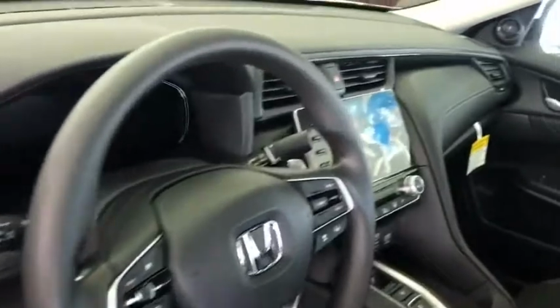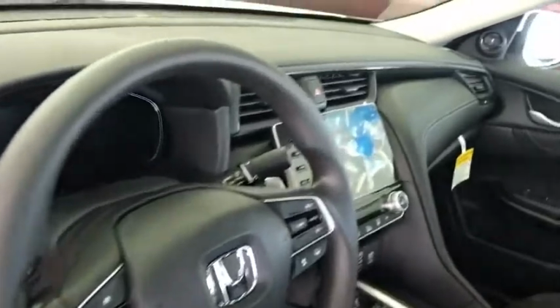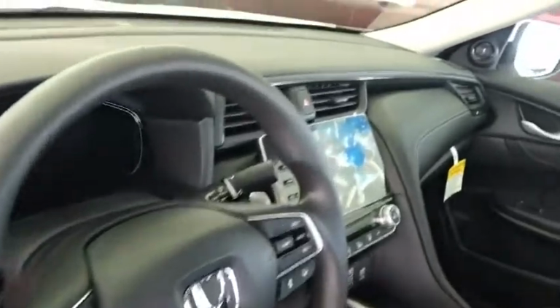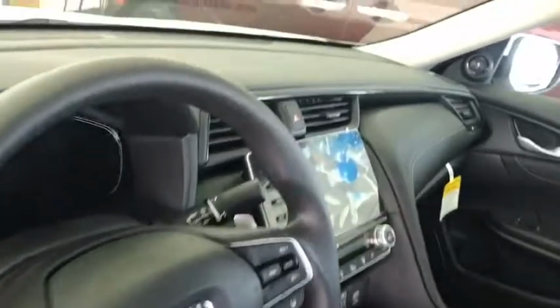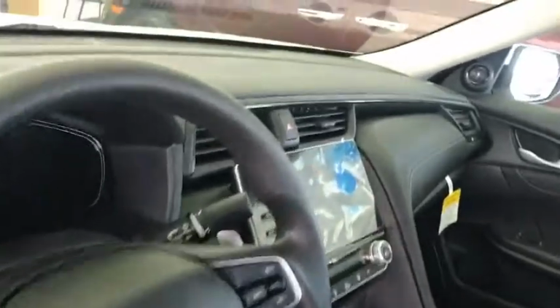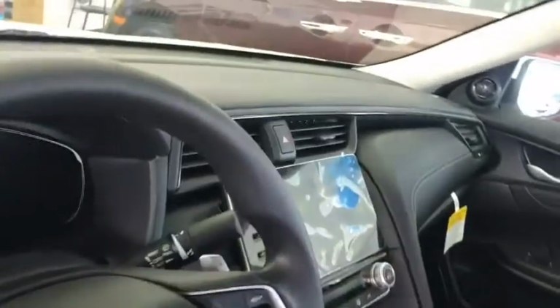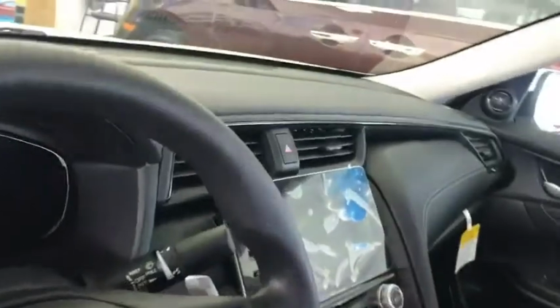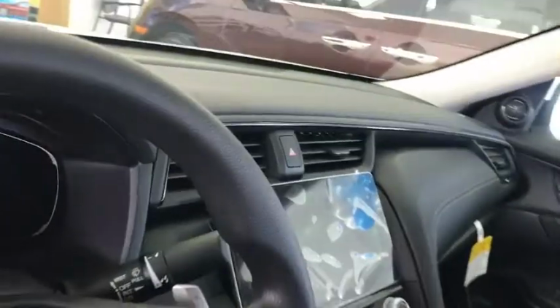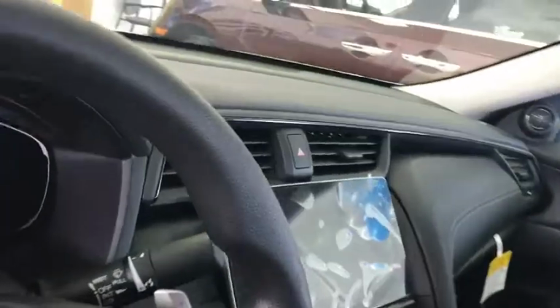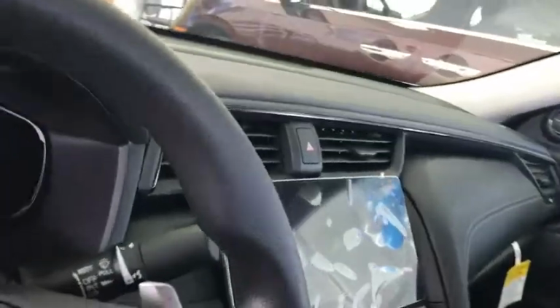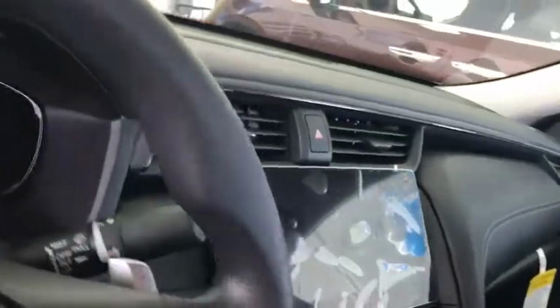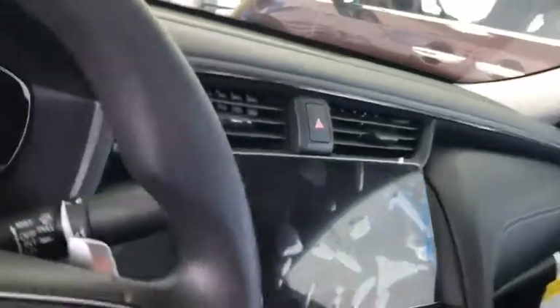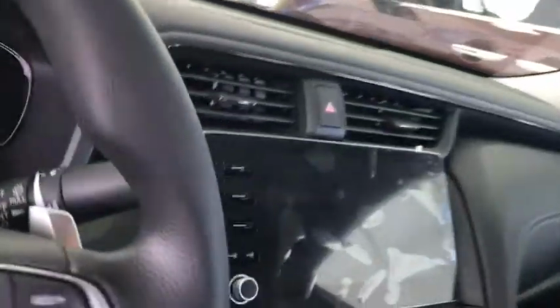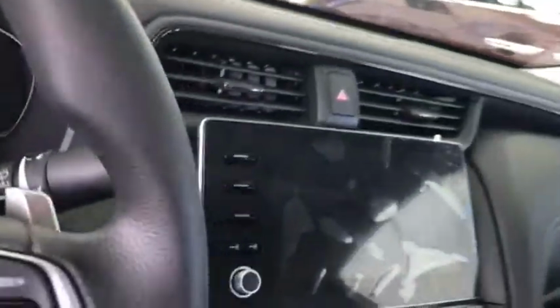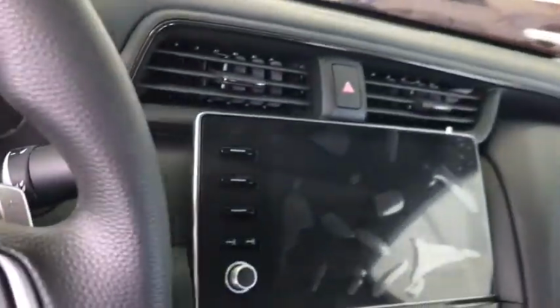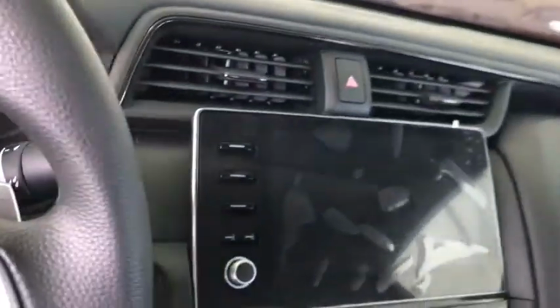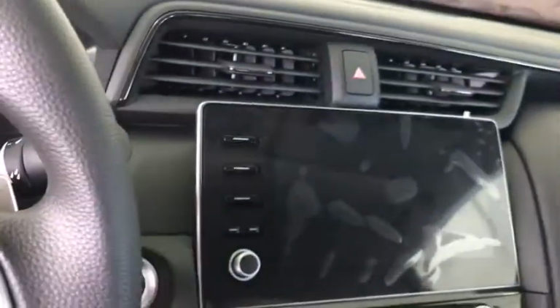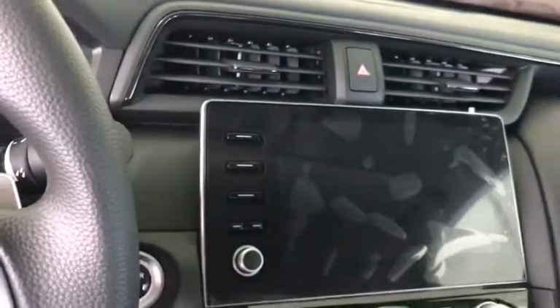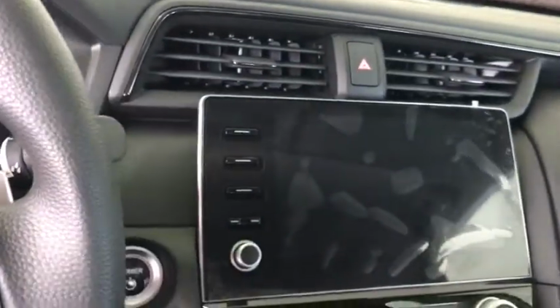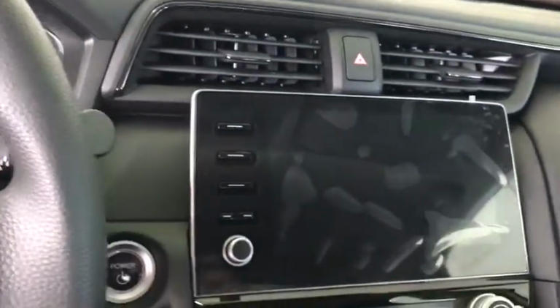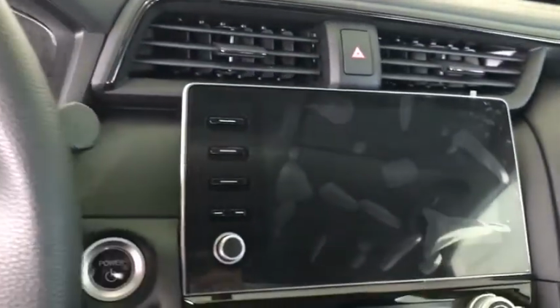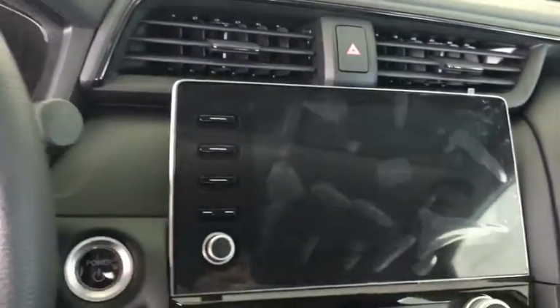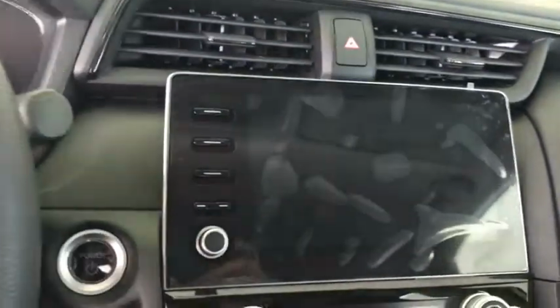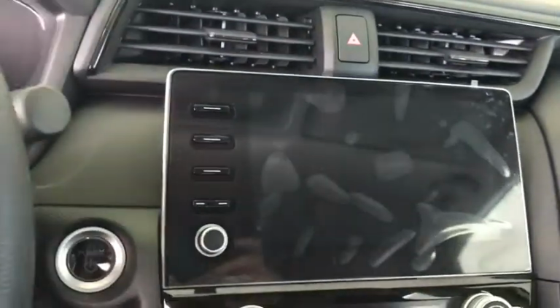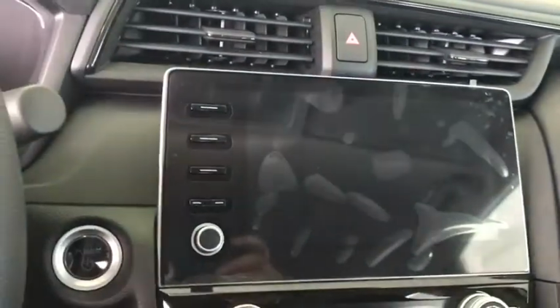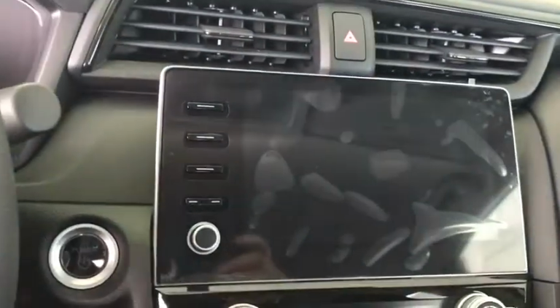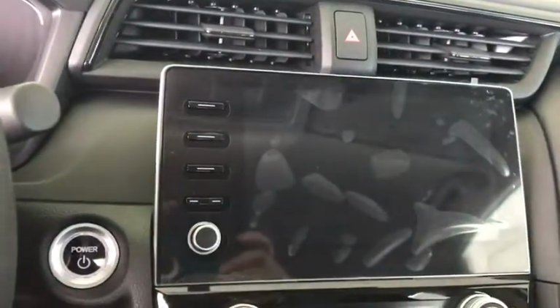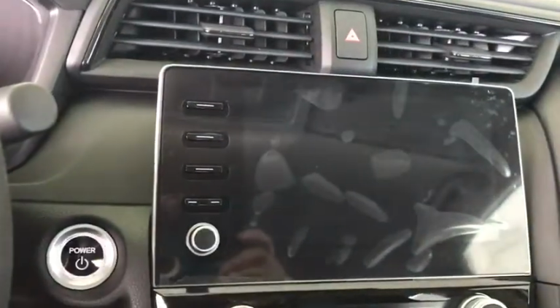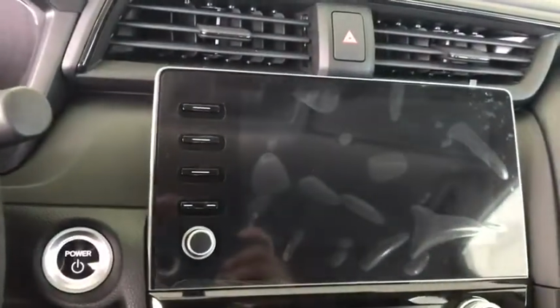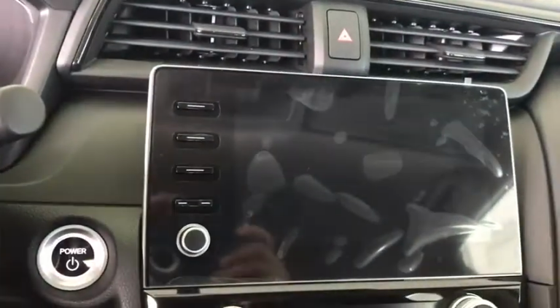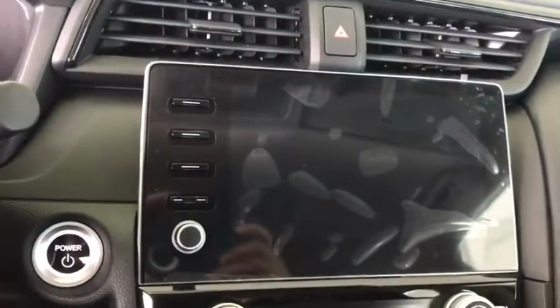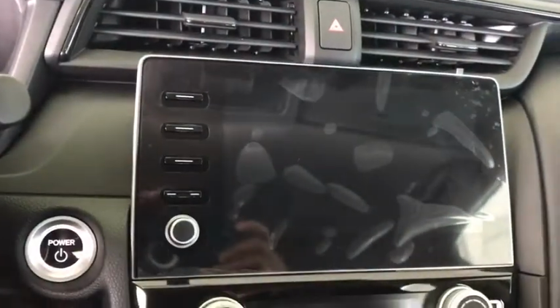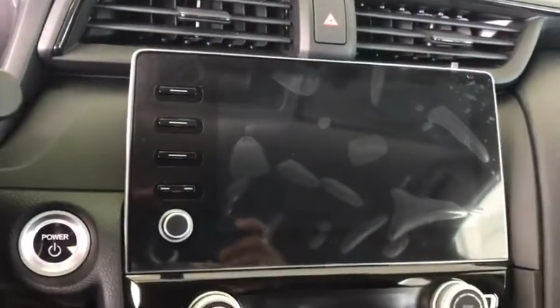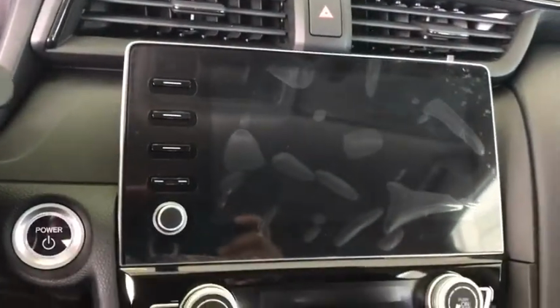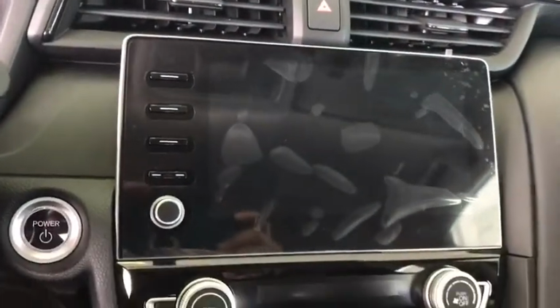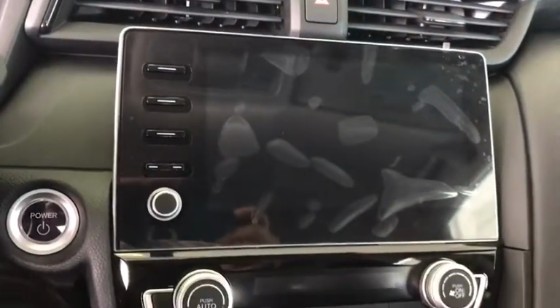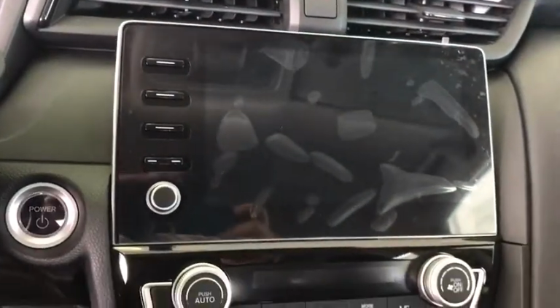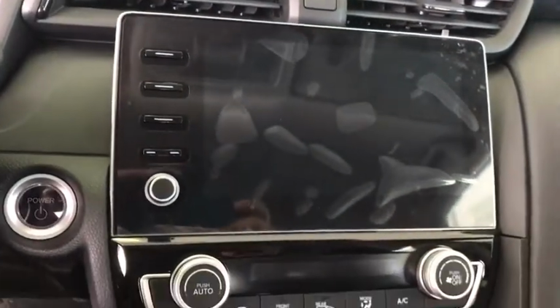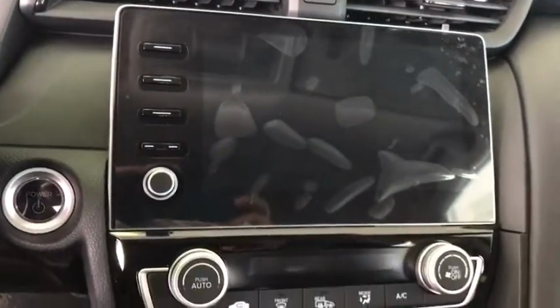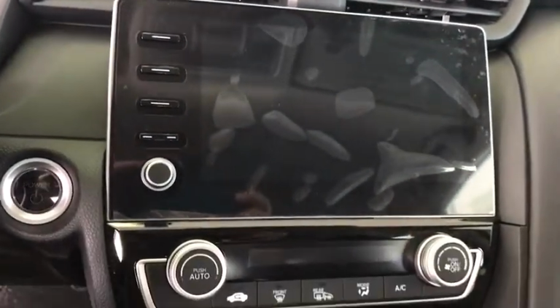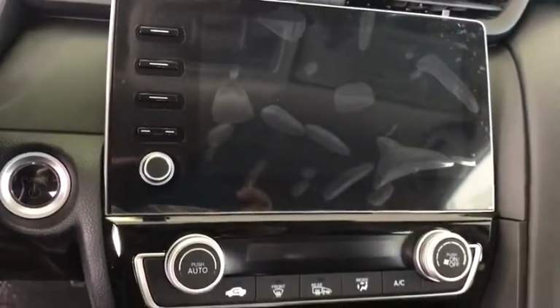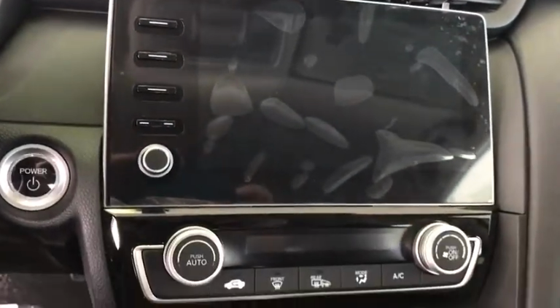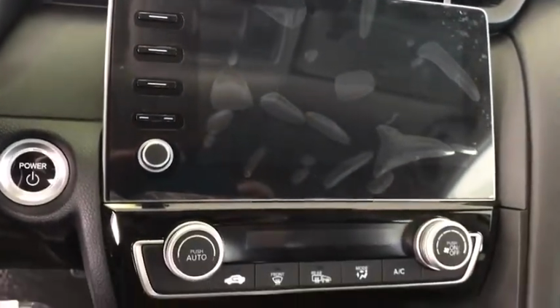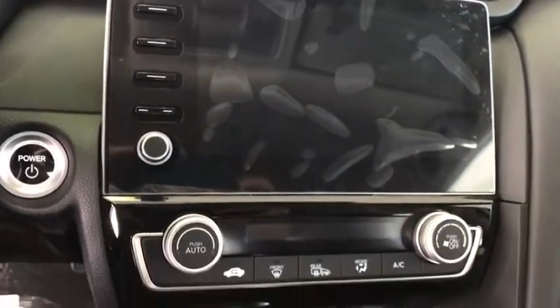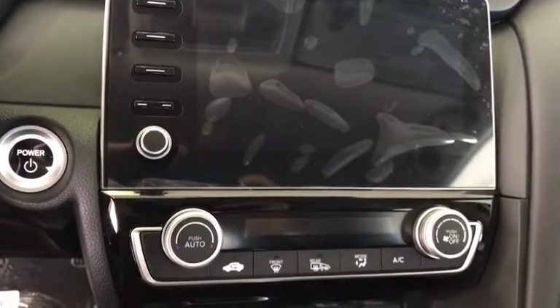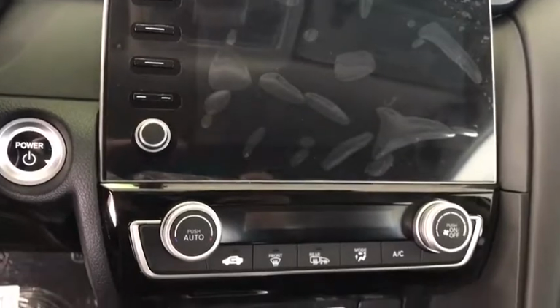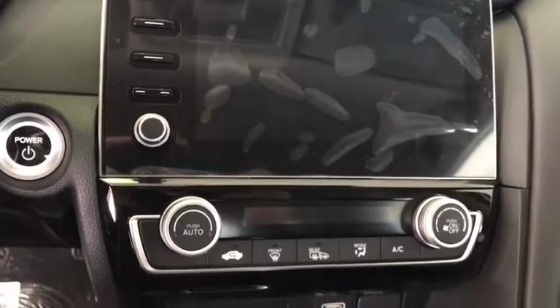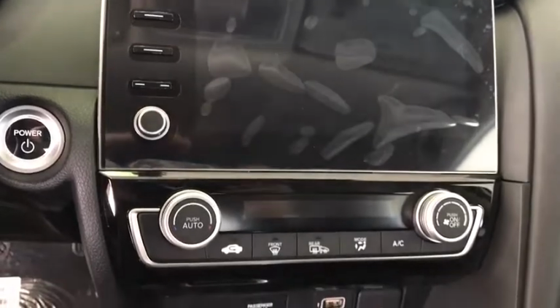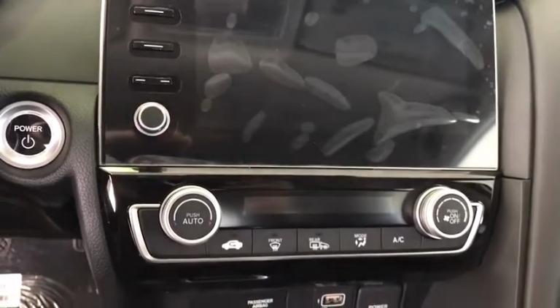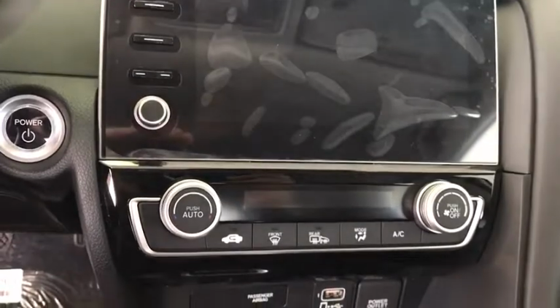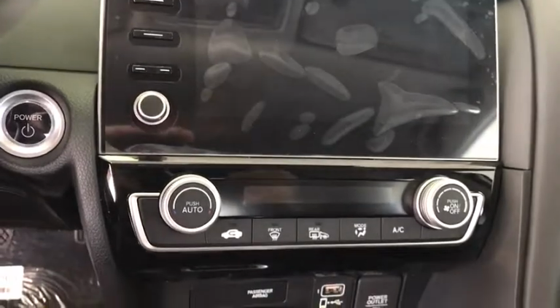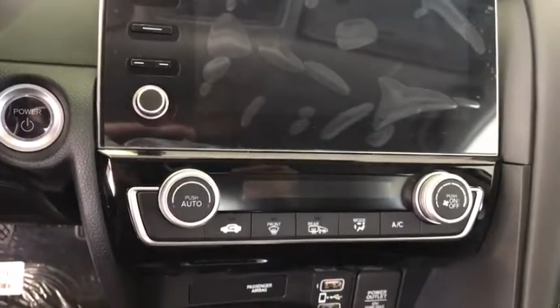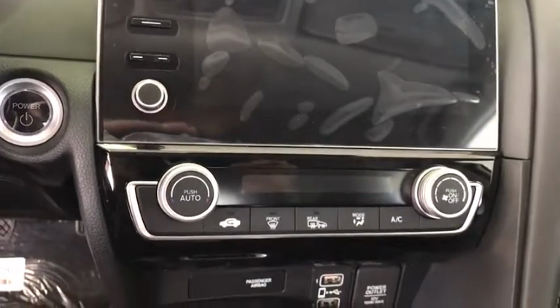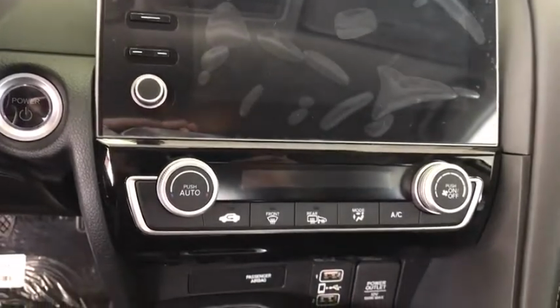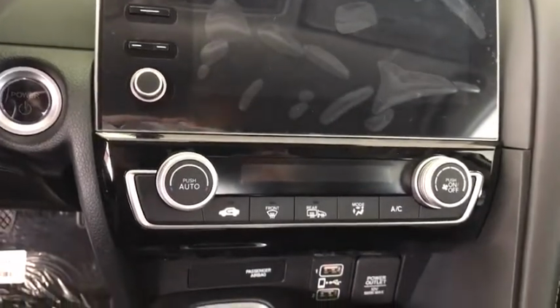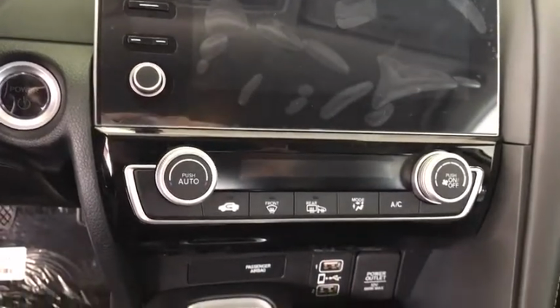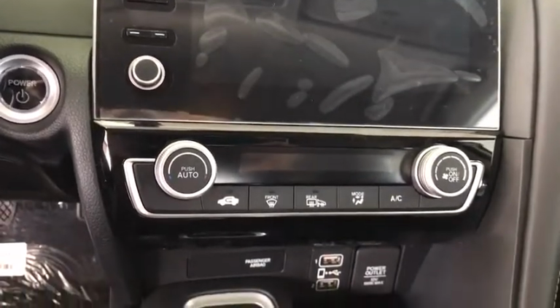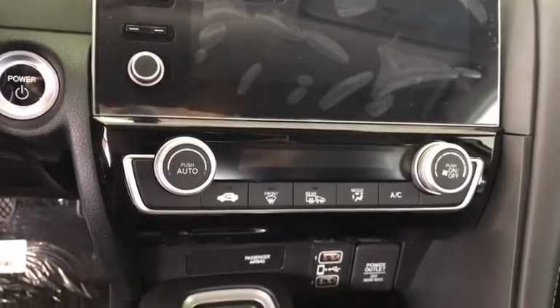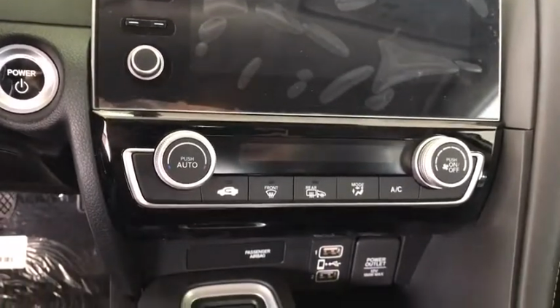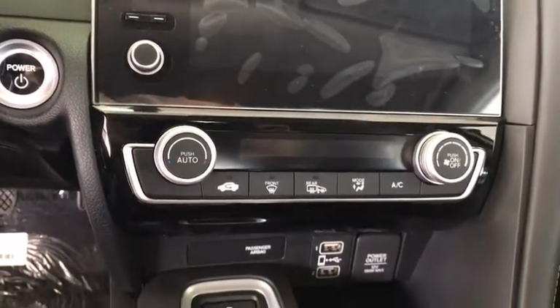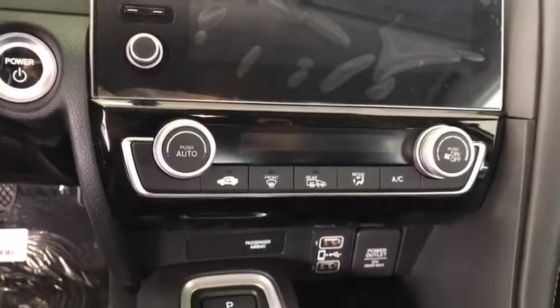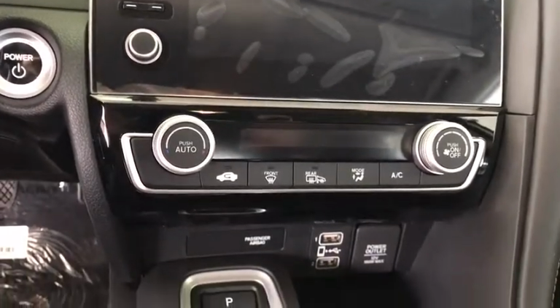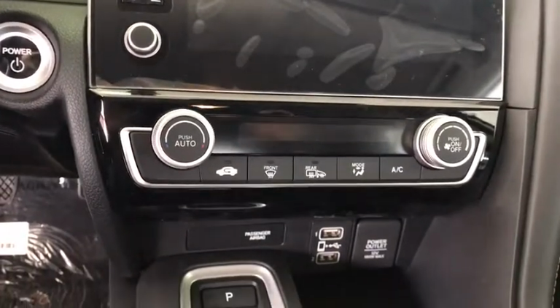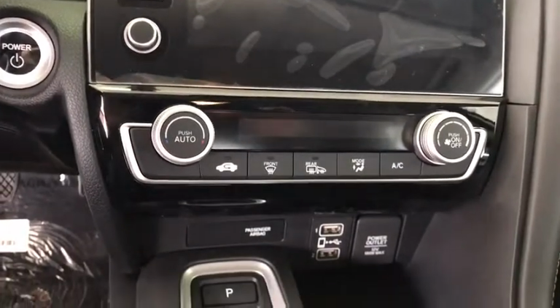Floor mats, keyless start, aluminum wheels, AM FM stereo radio, rear defrost, FWD.